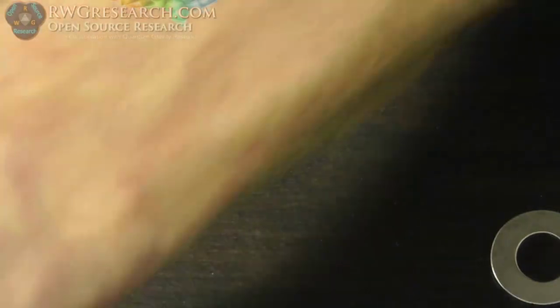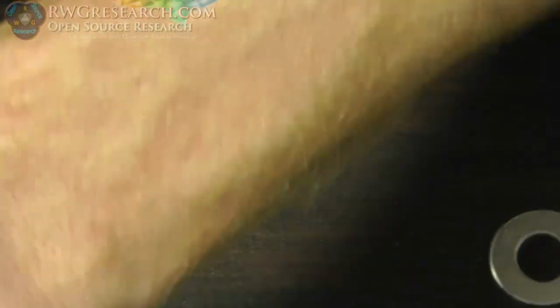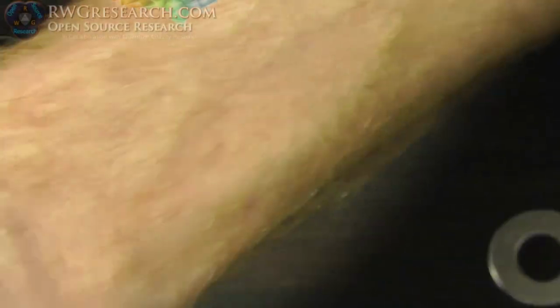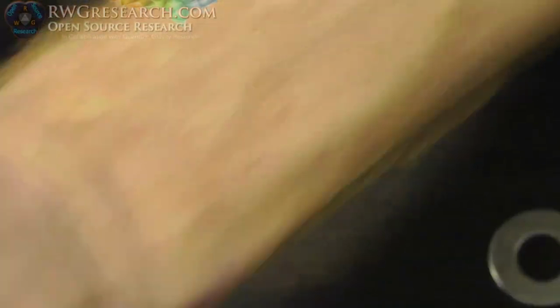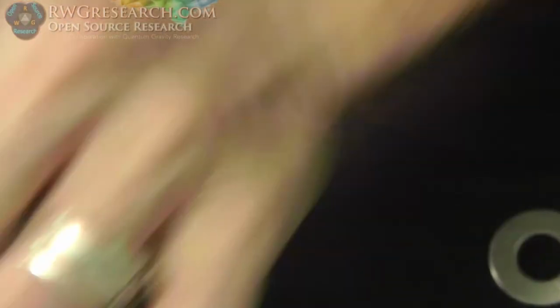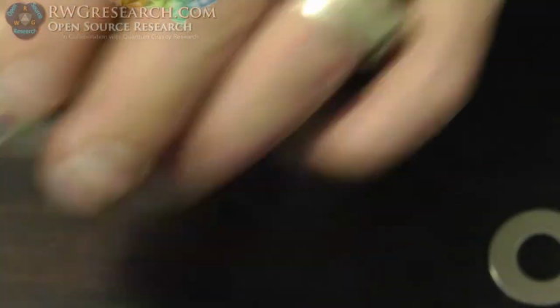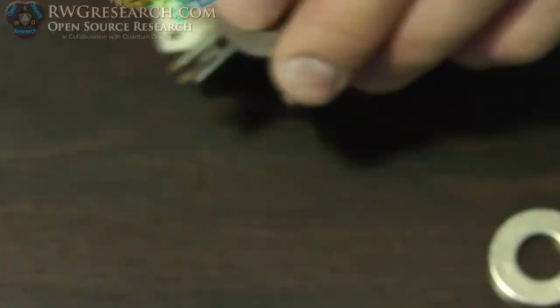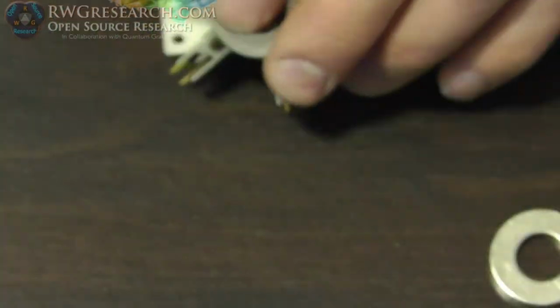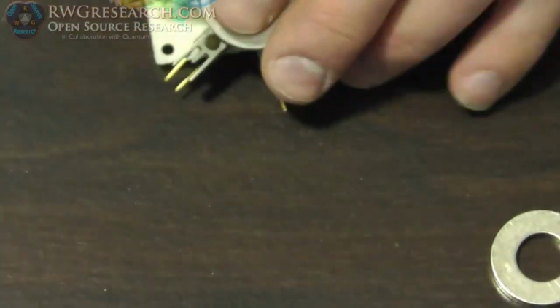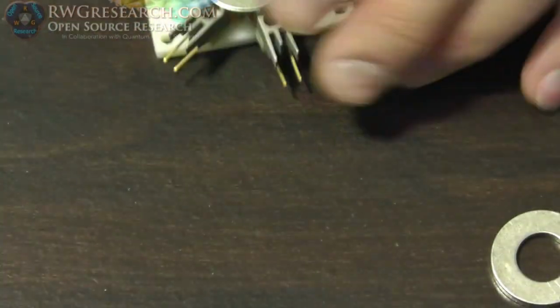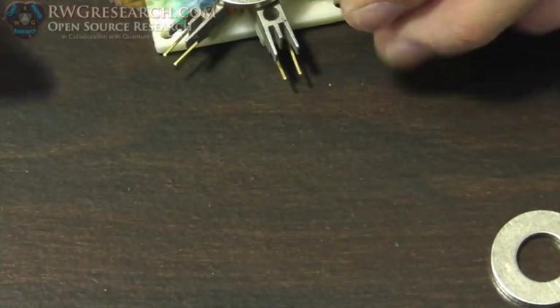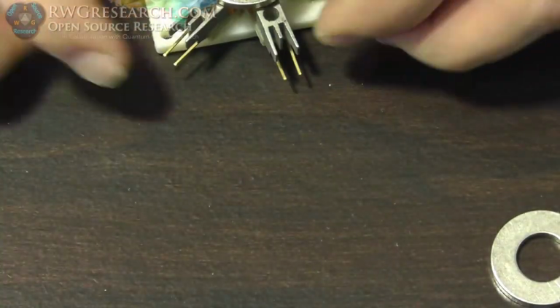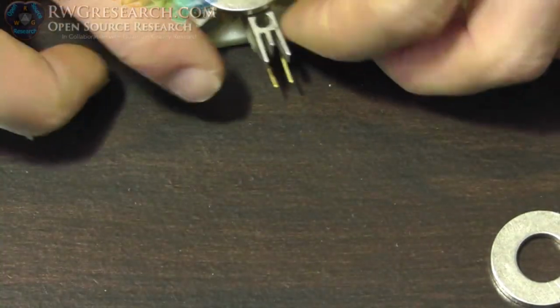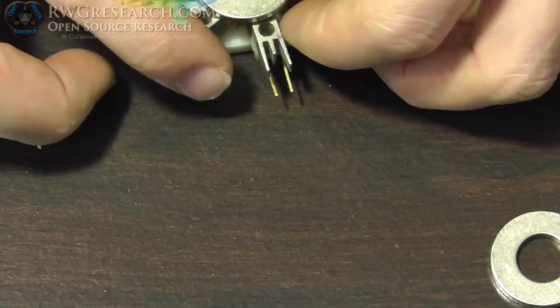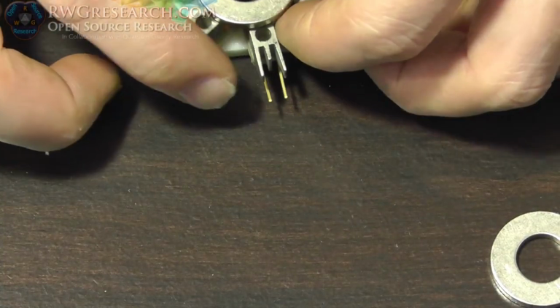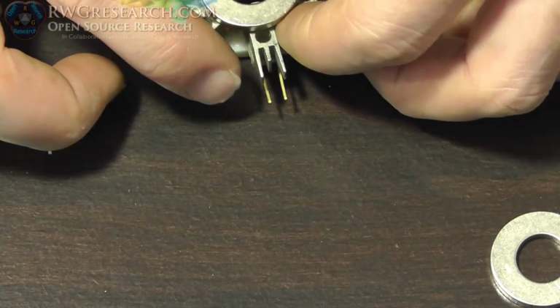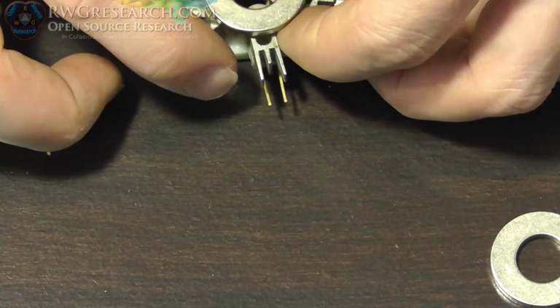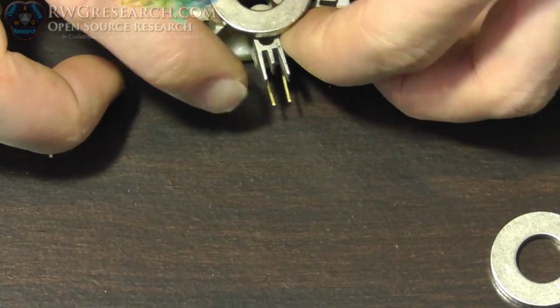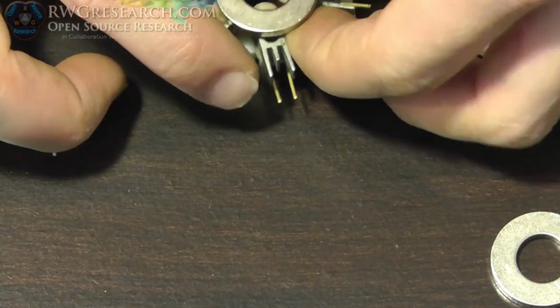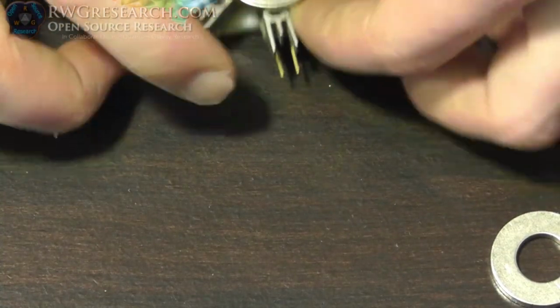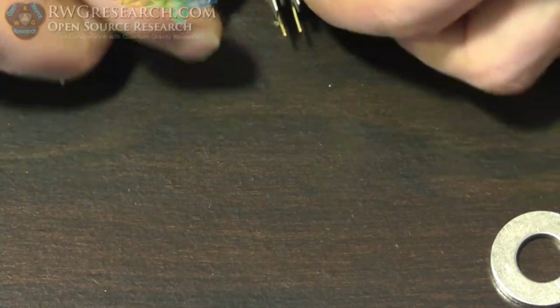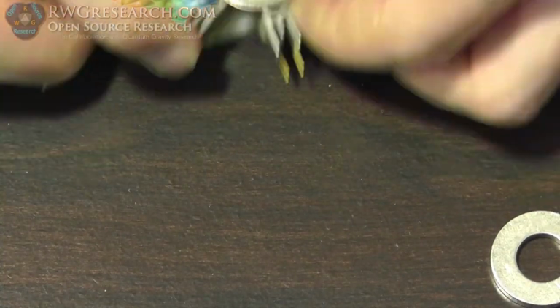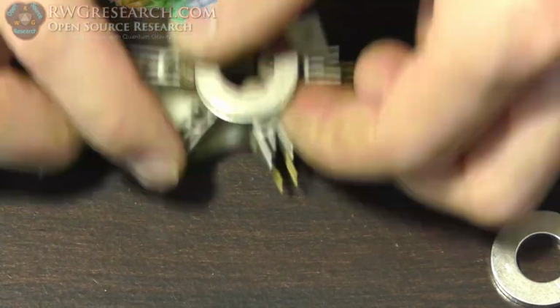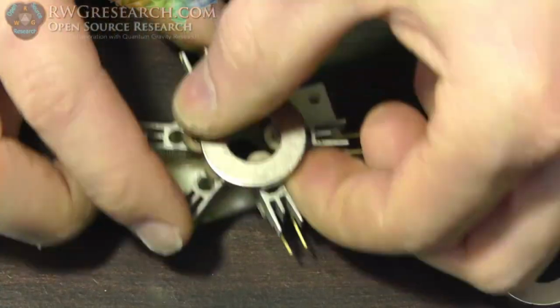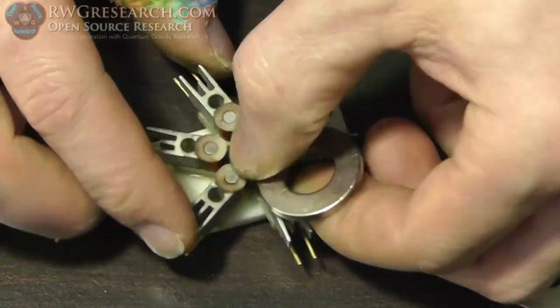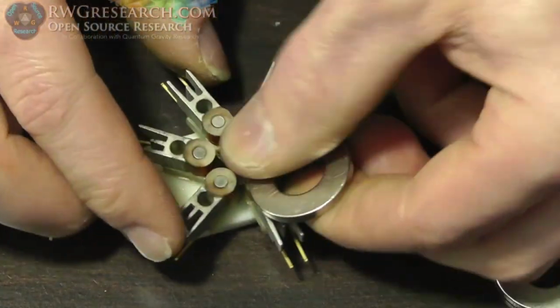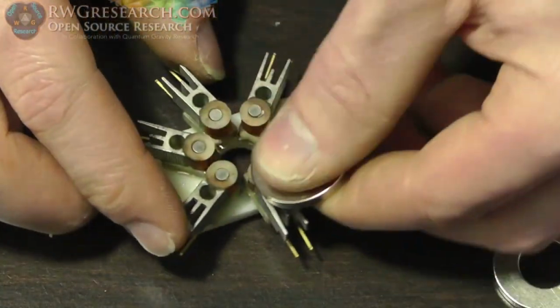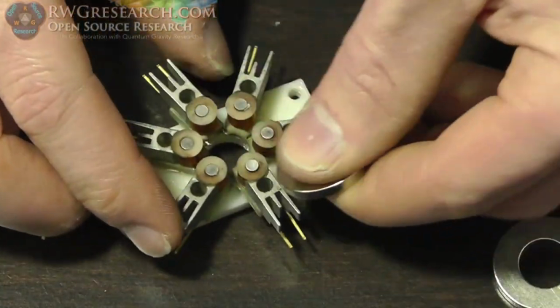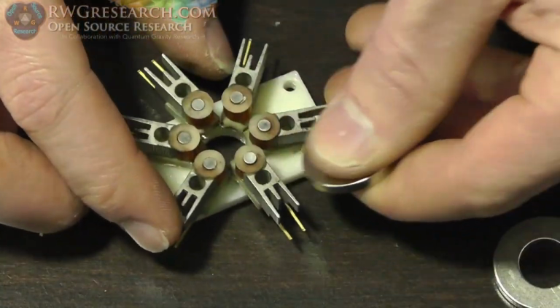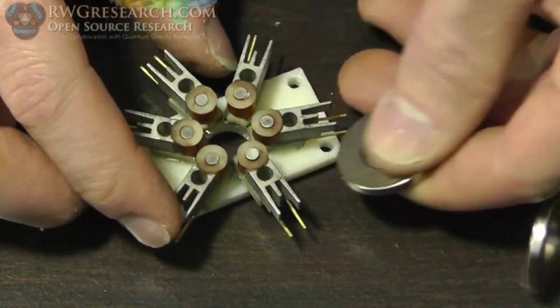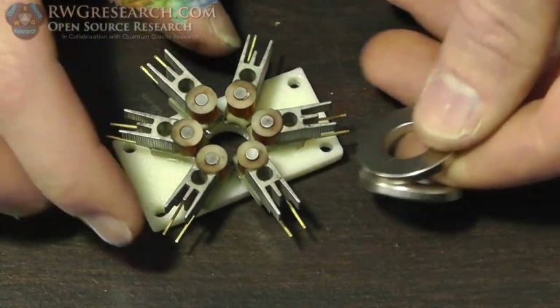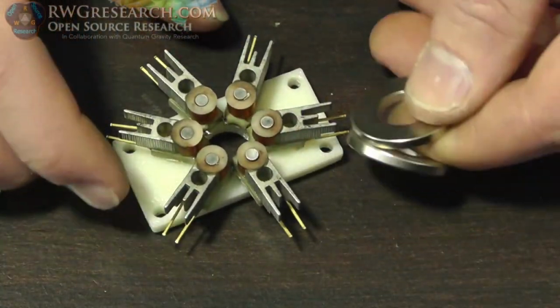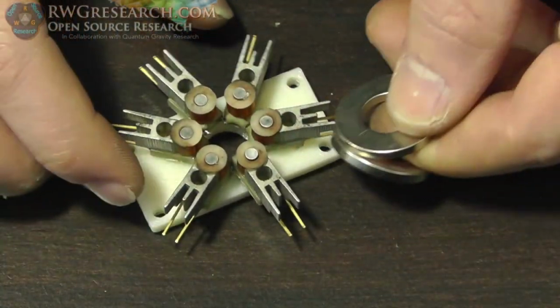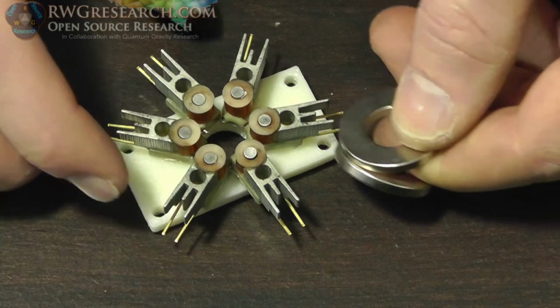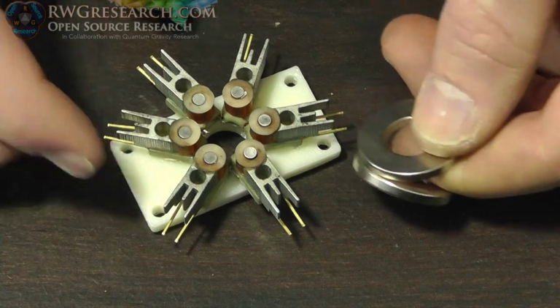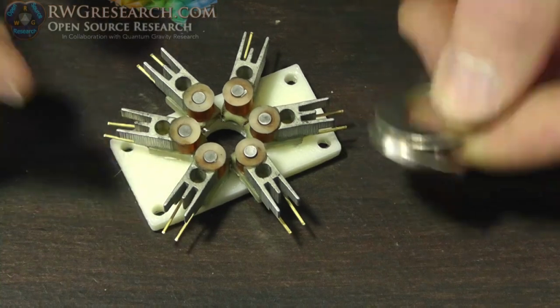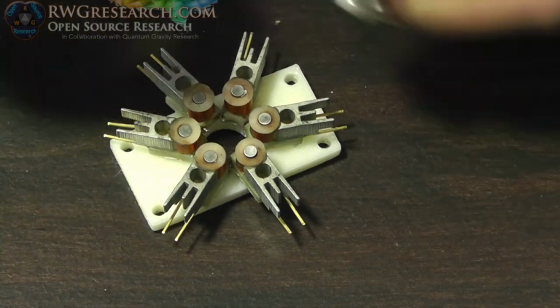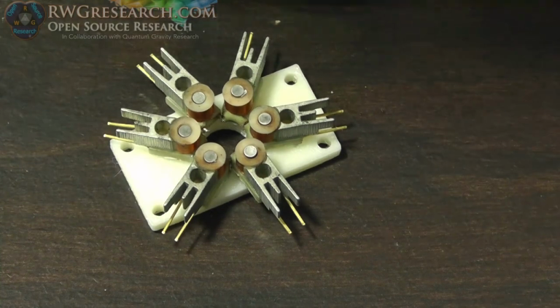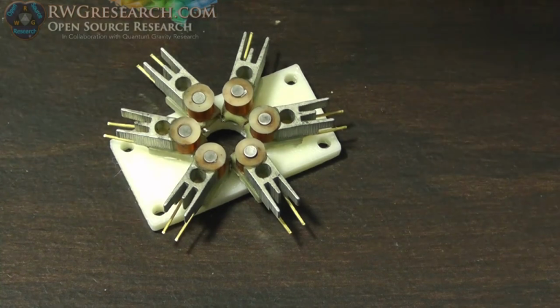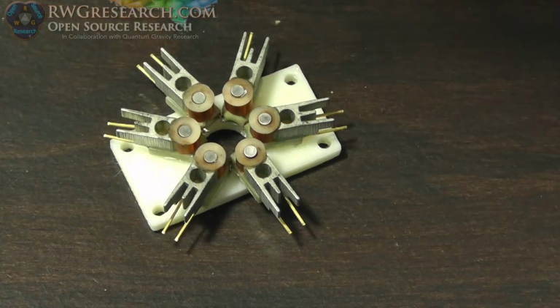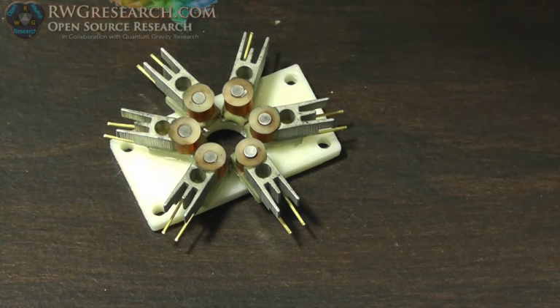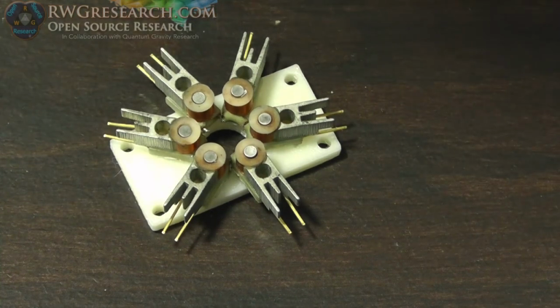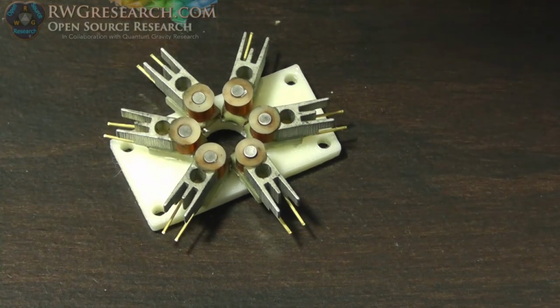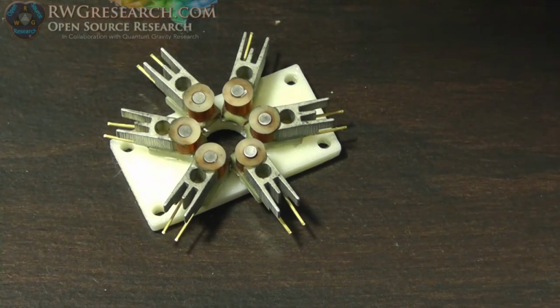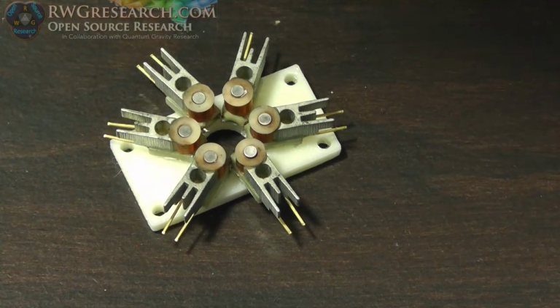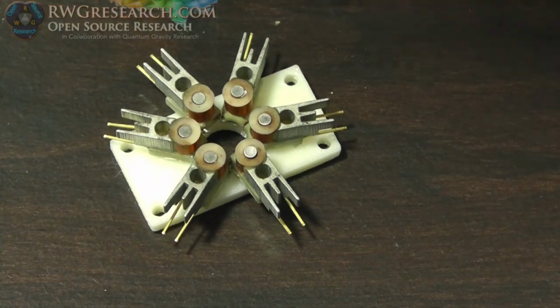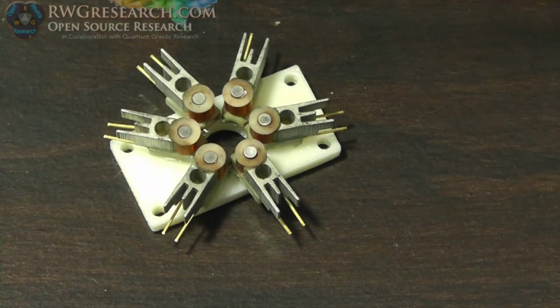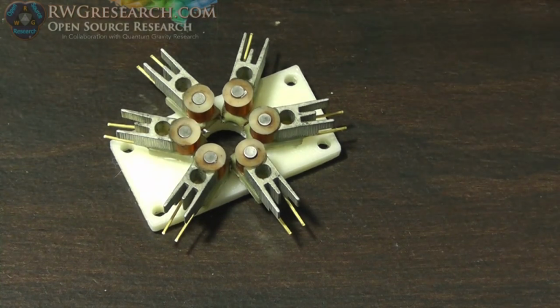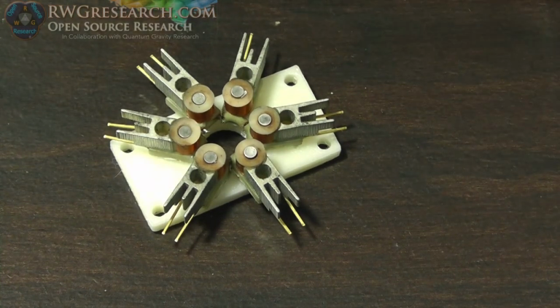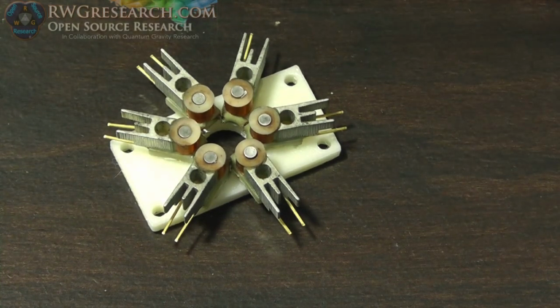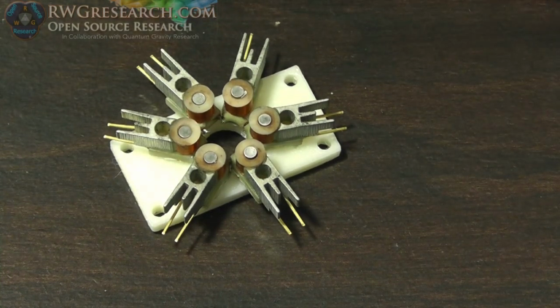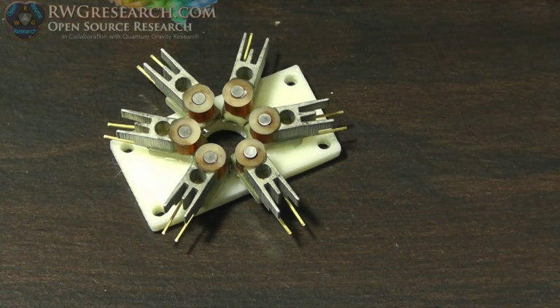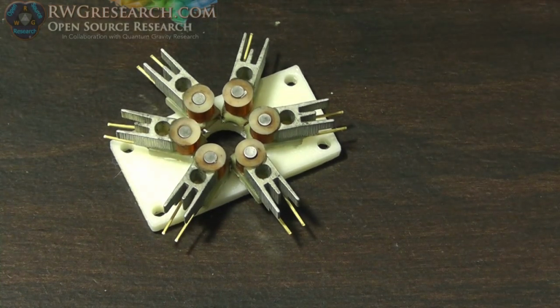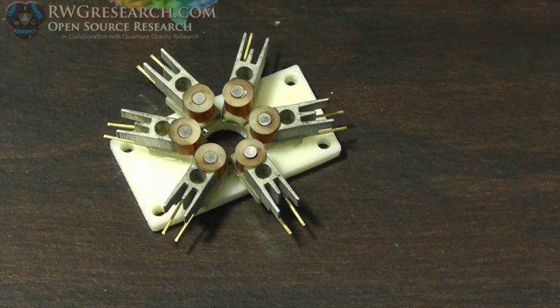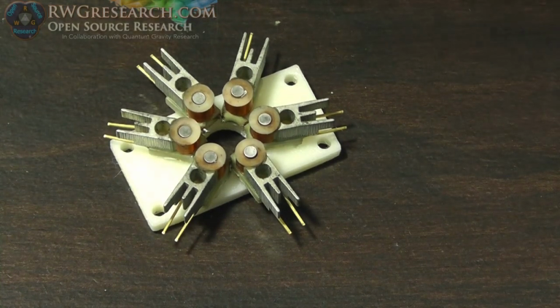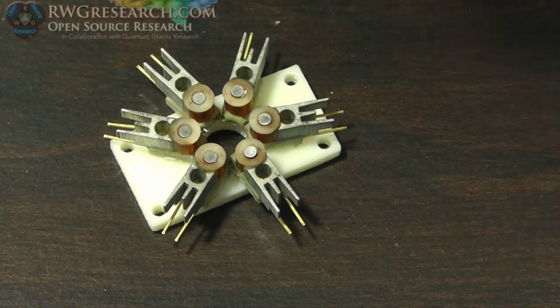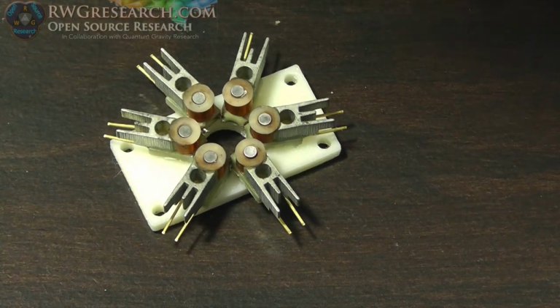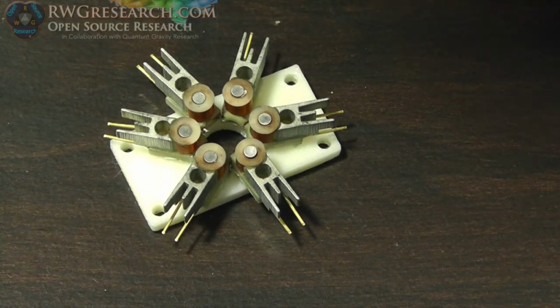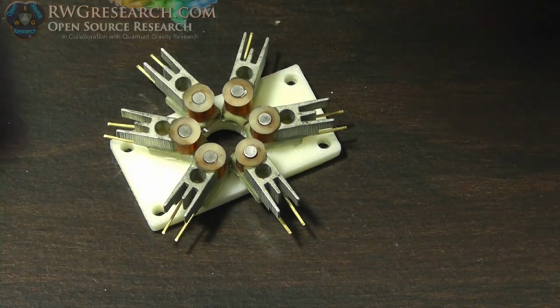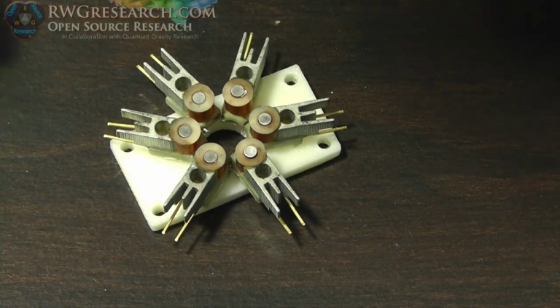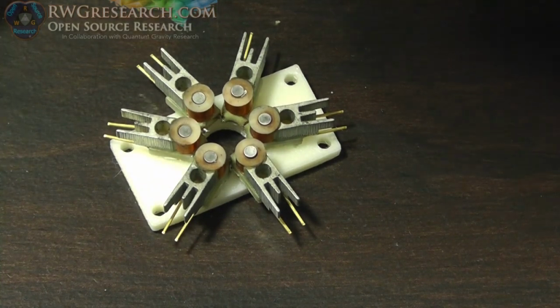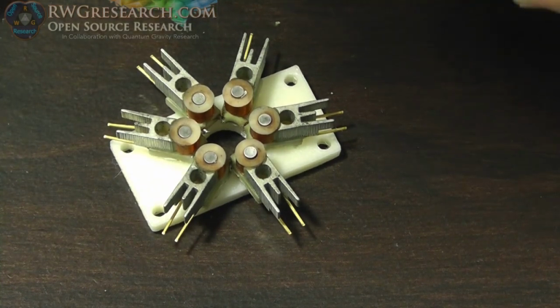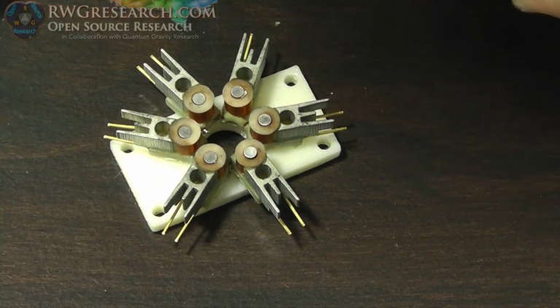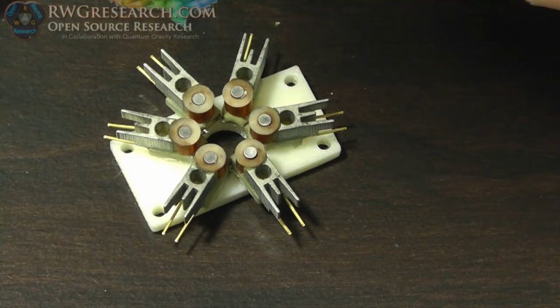I've got my new test jig set up, by the way — we'll be doing that in the next video.